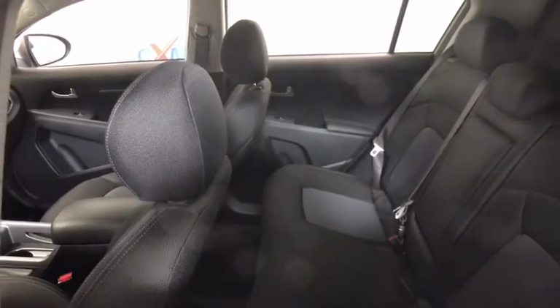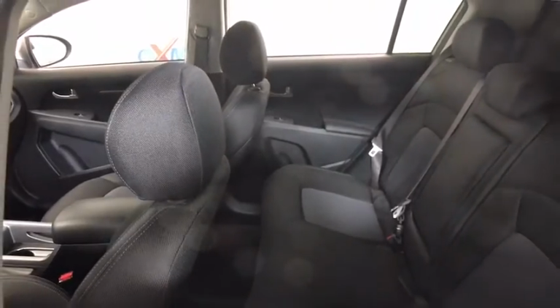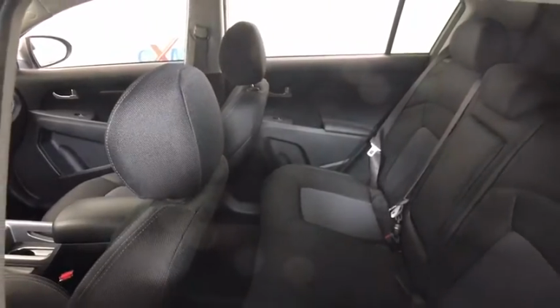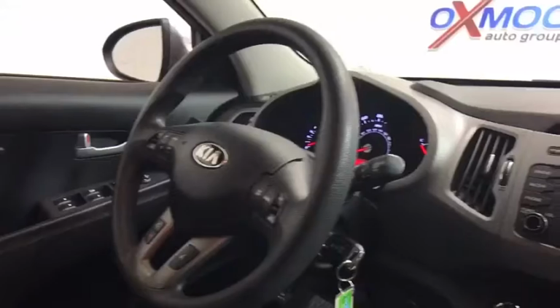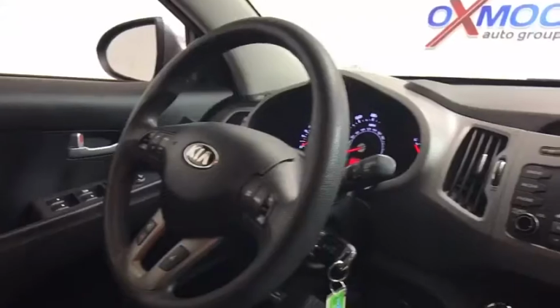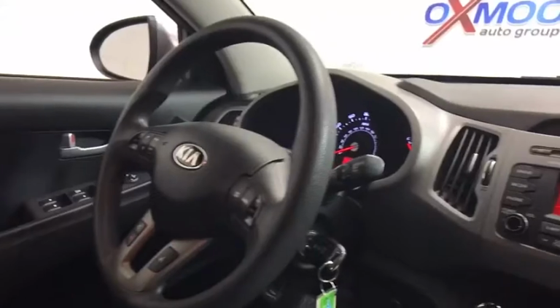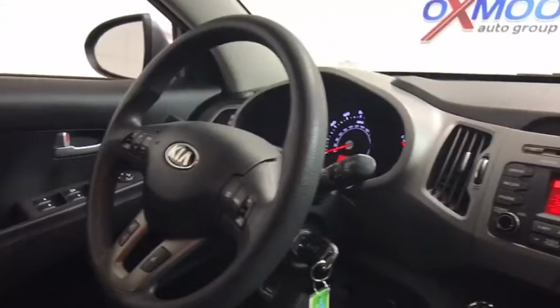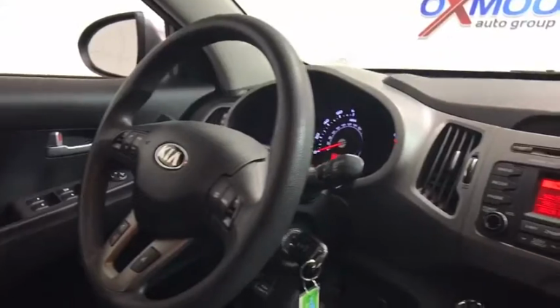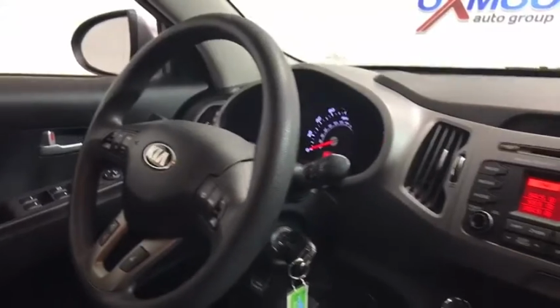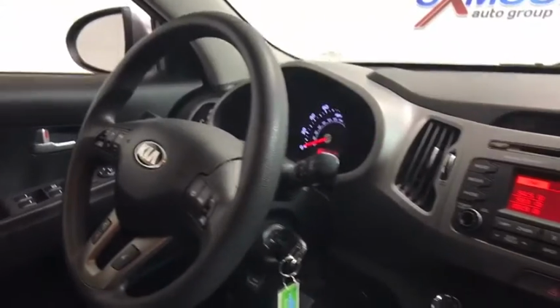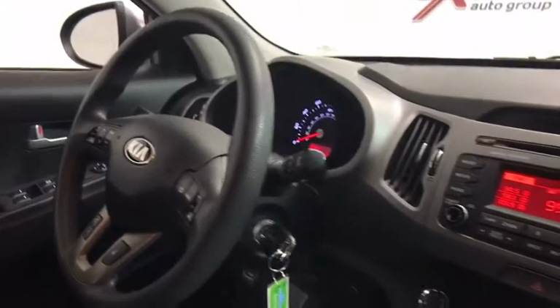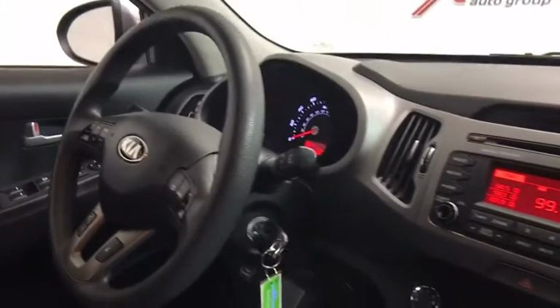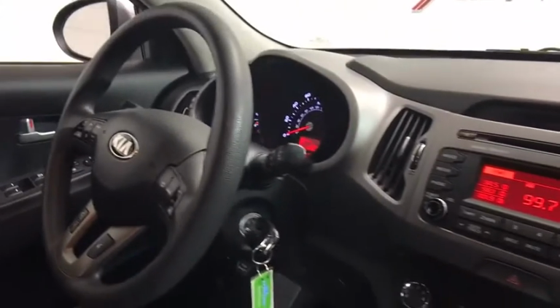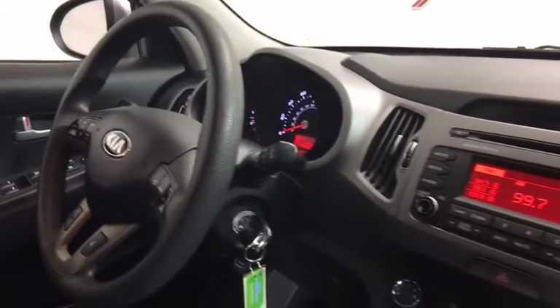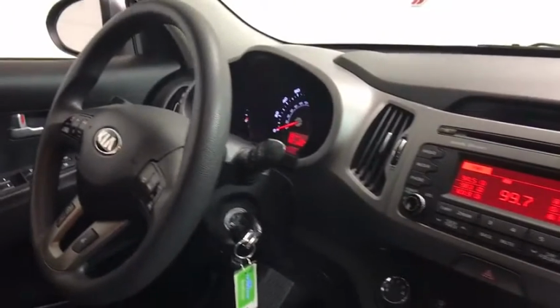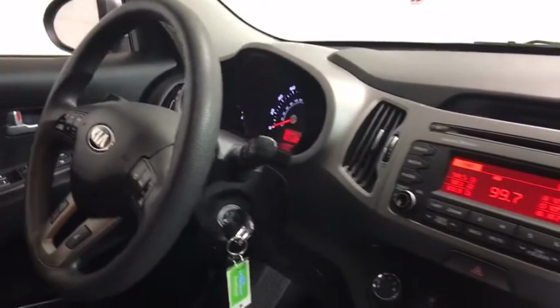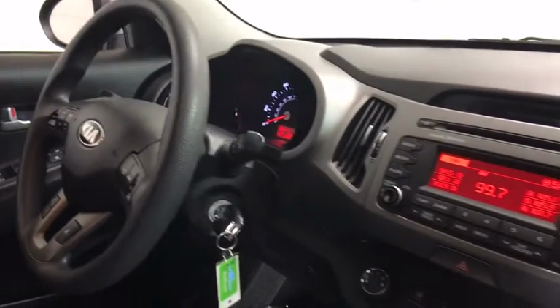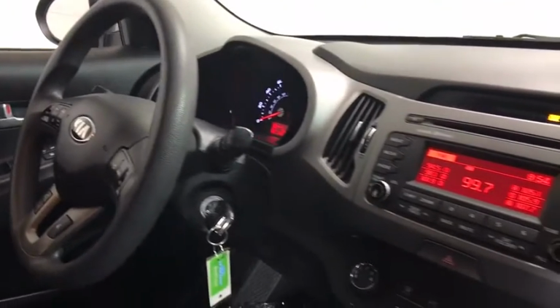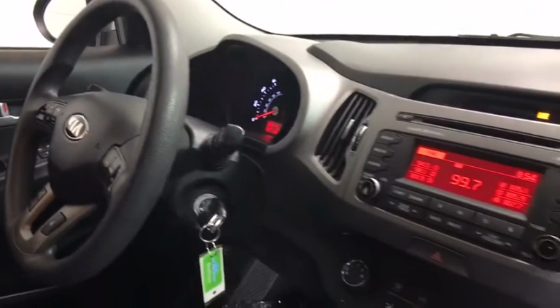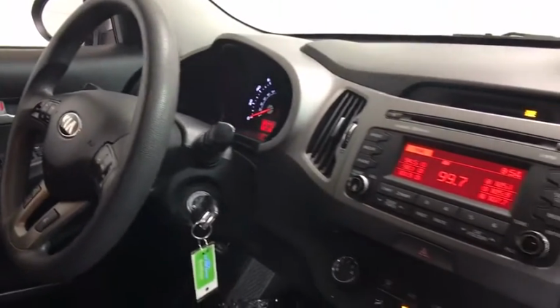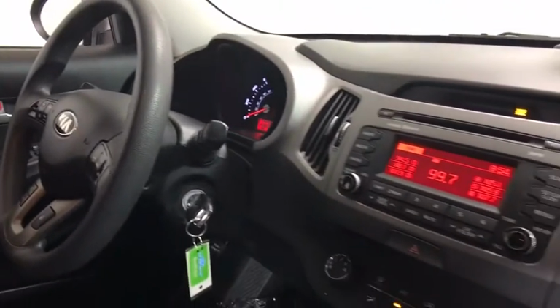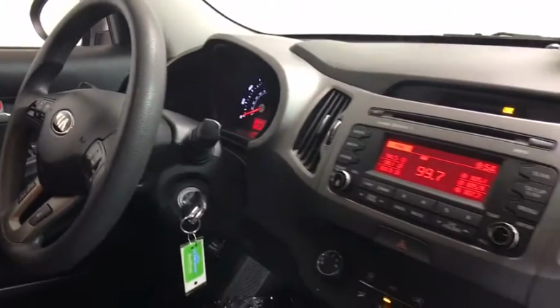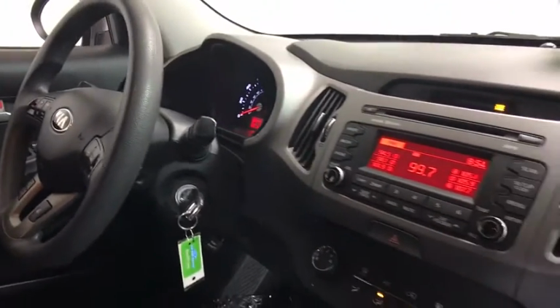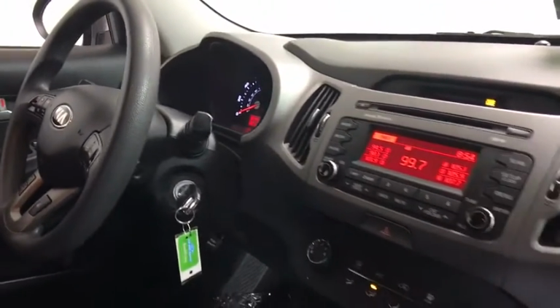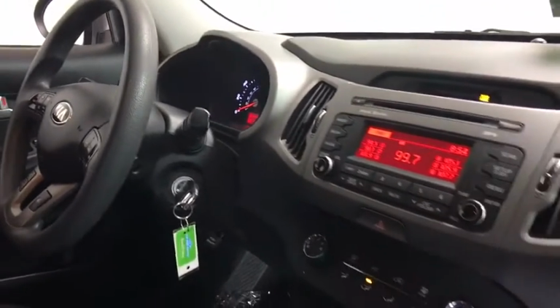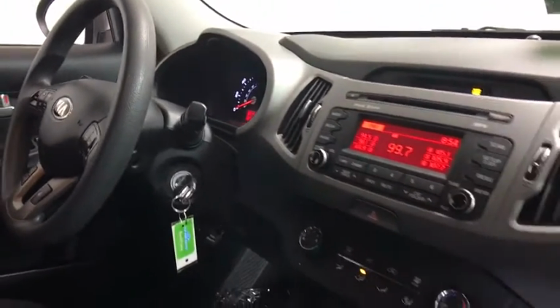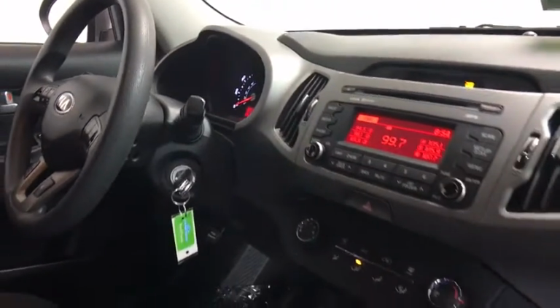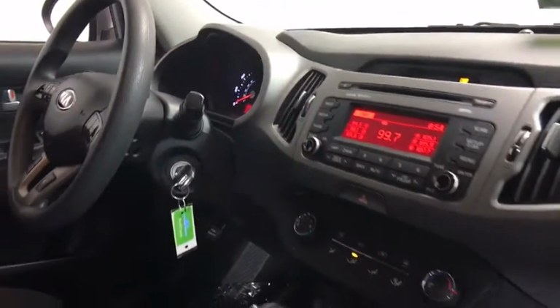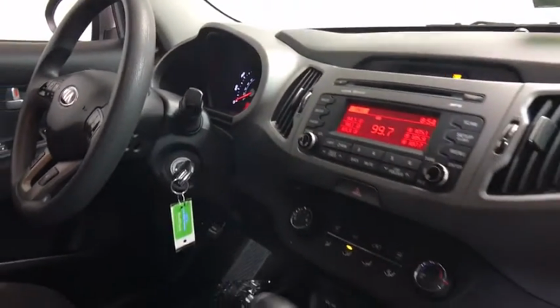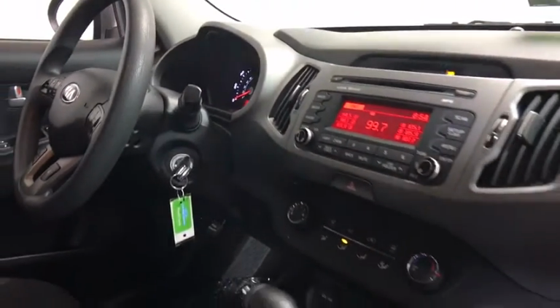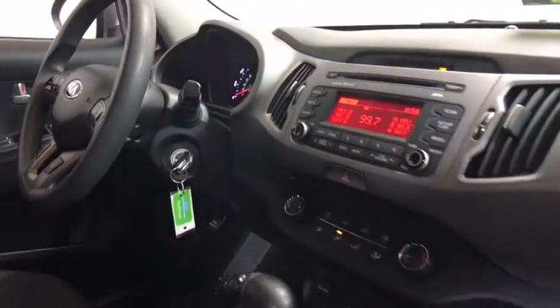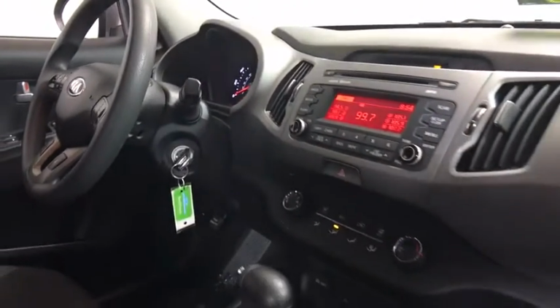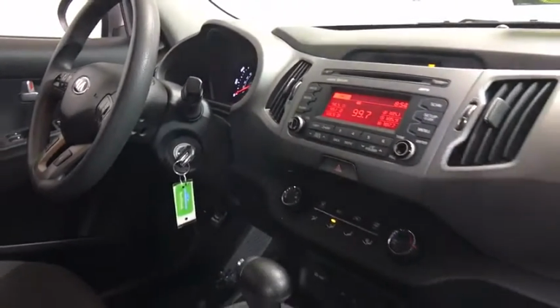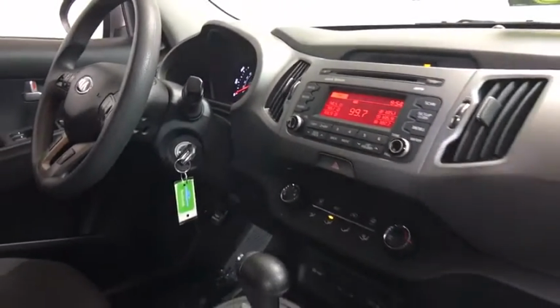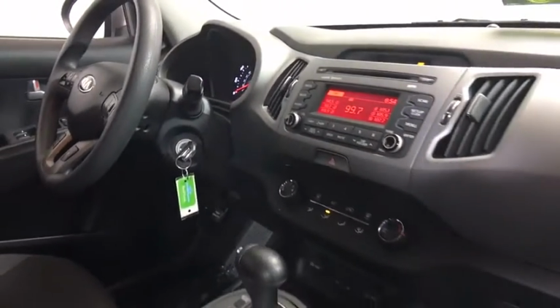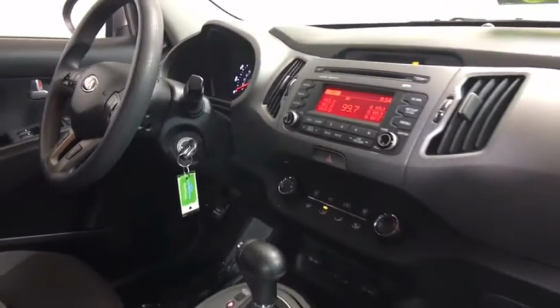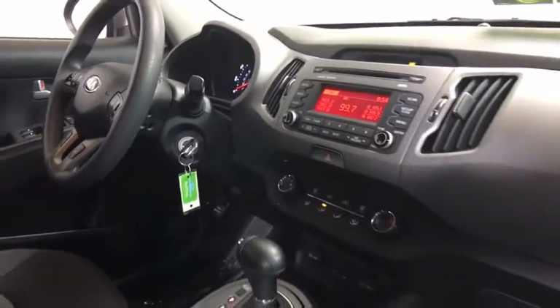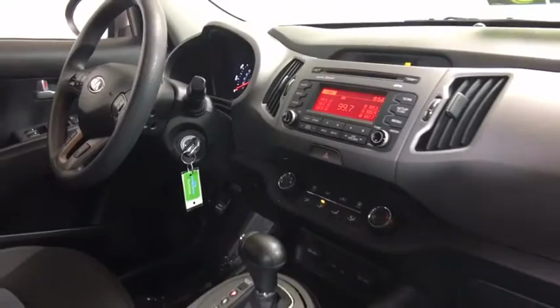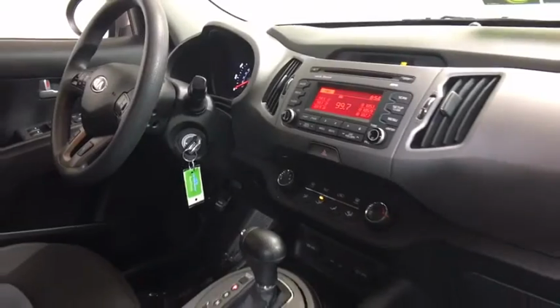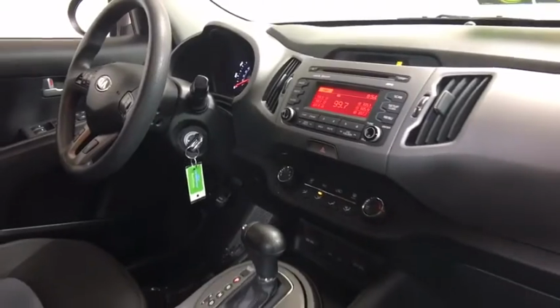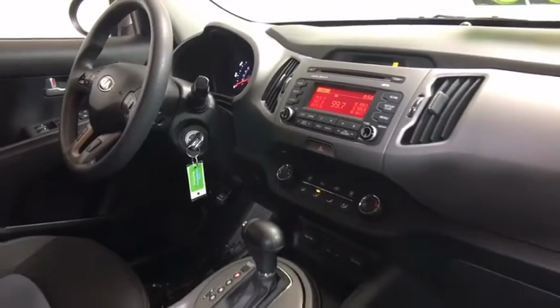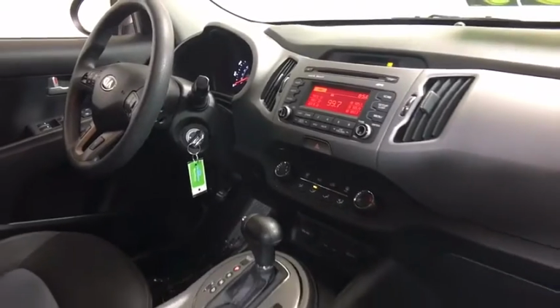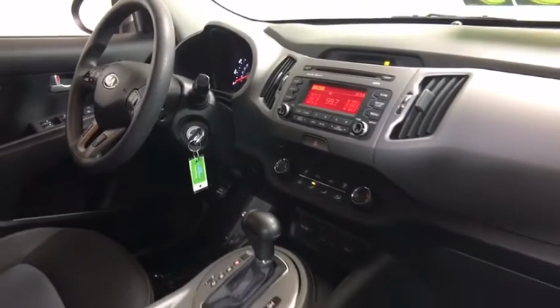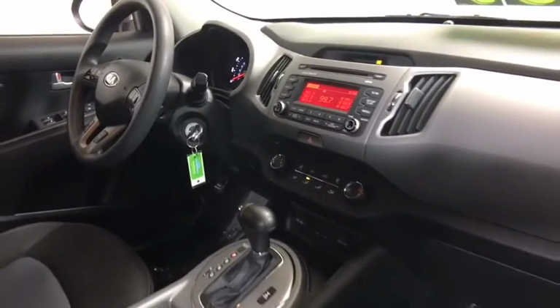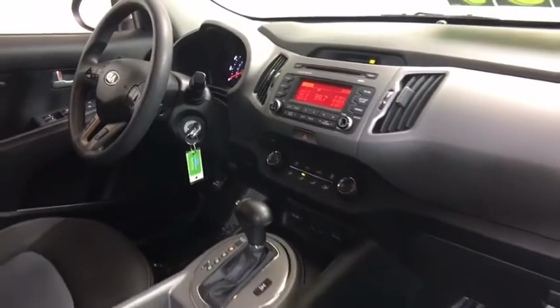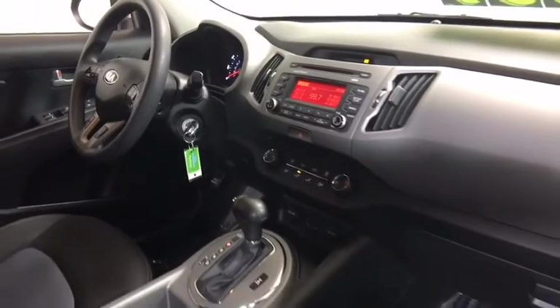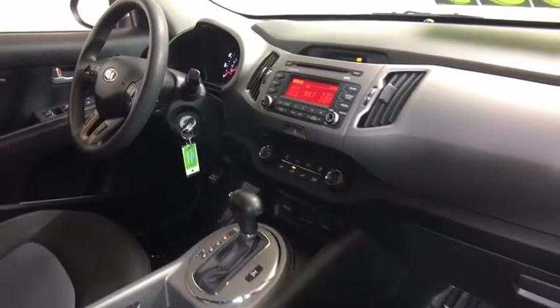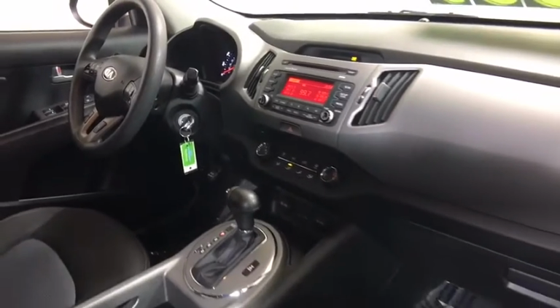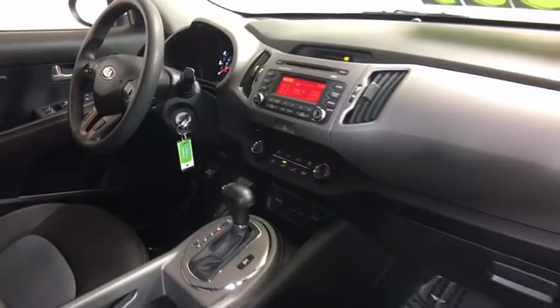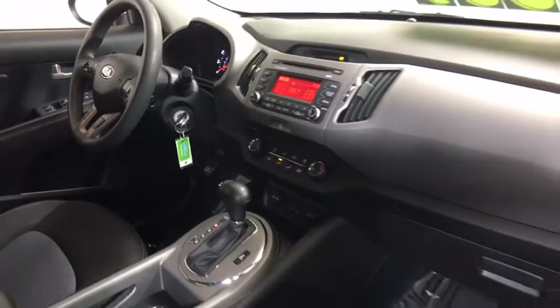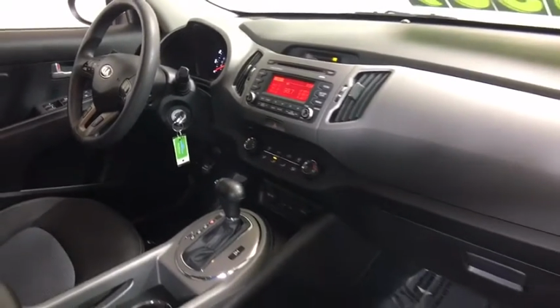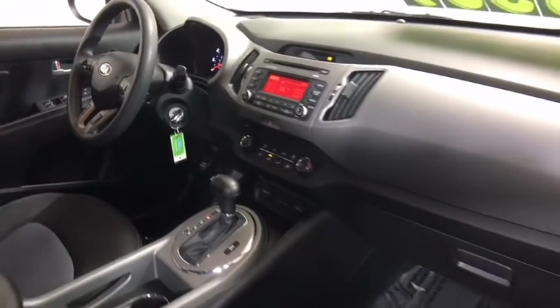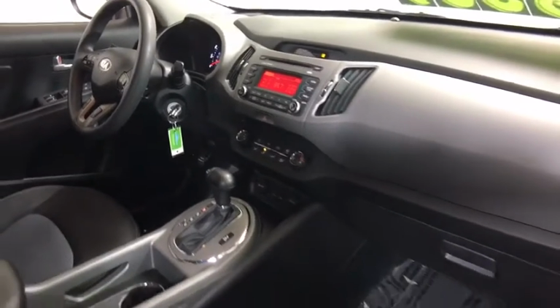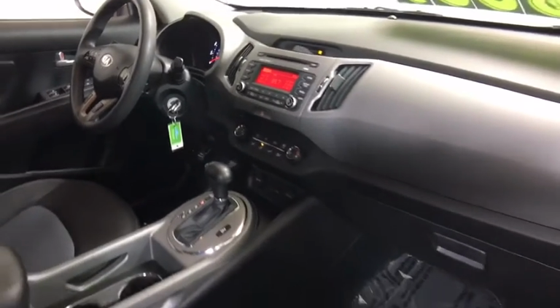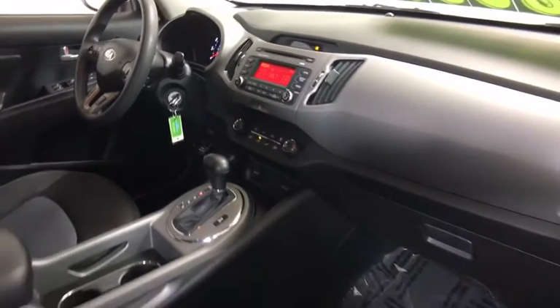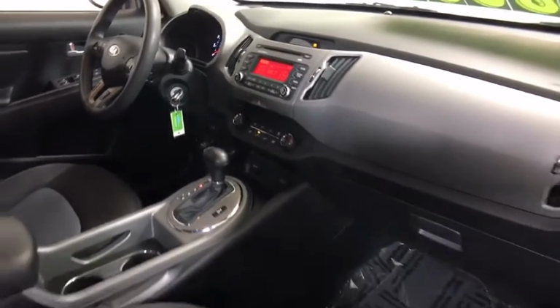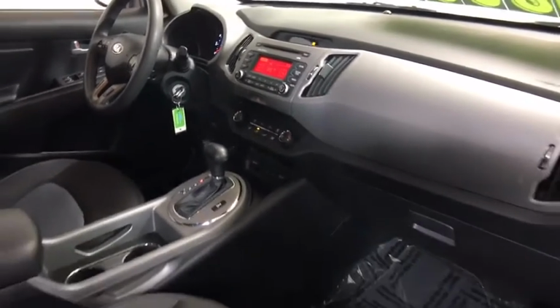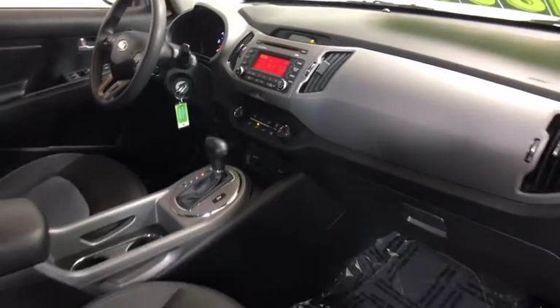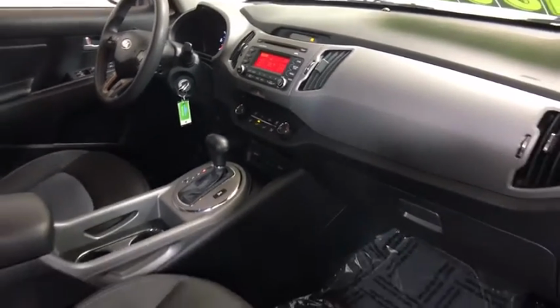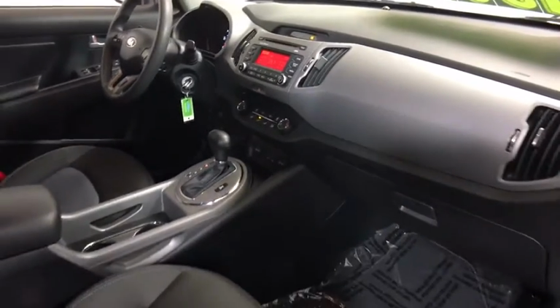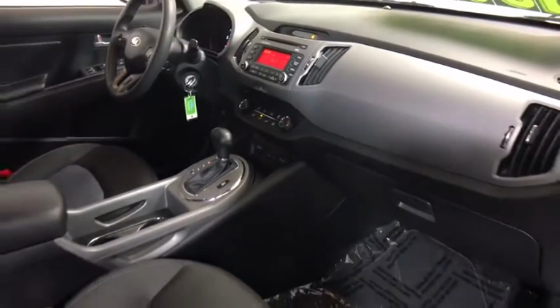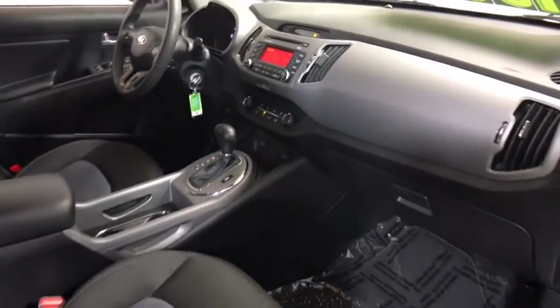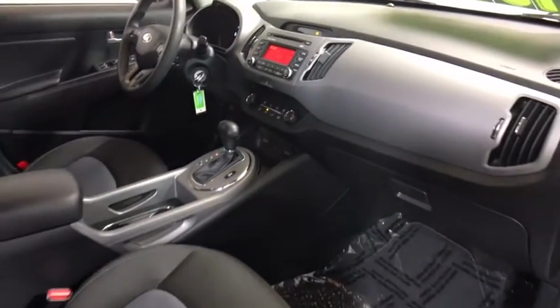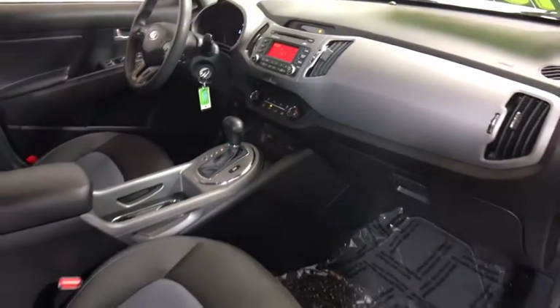Tachometer, brake assist, panic alarm, overhead console, front reading lamps, driver vanity mirror, cloth seat trim.